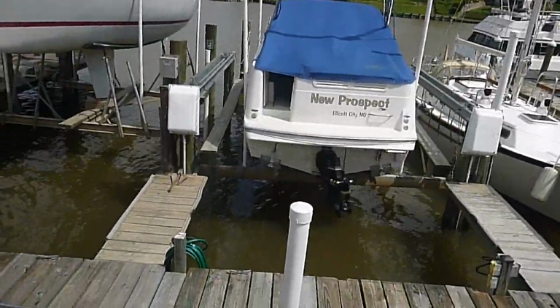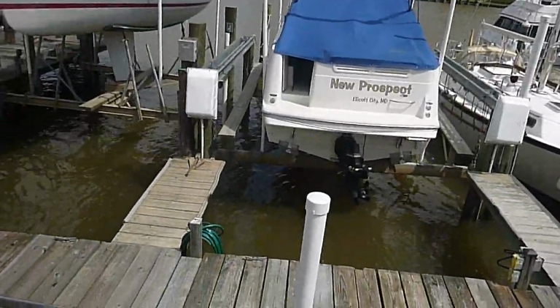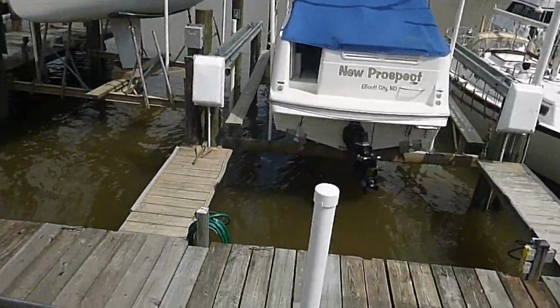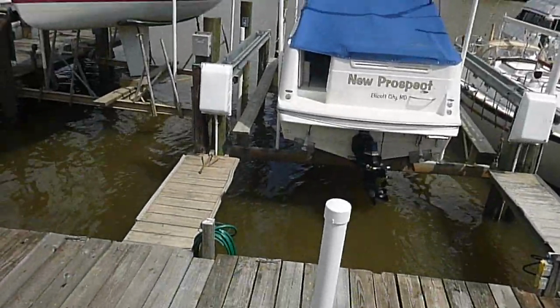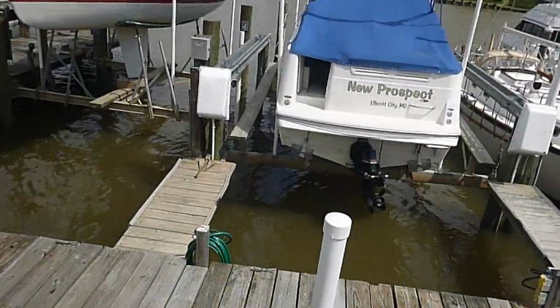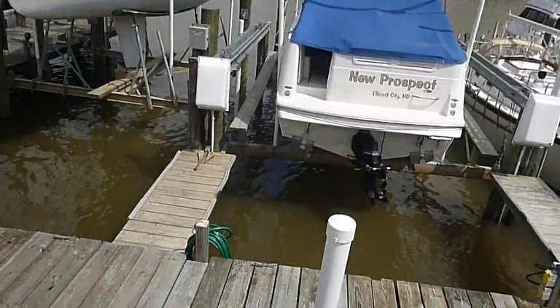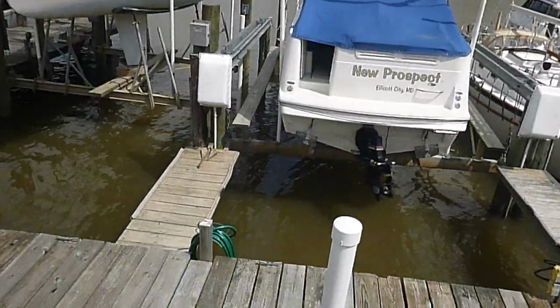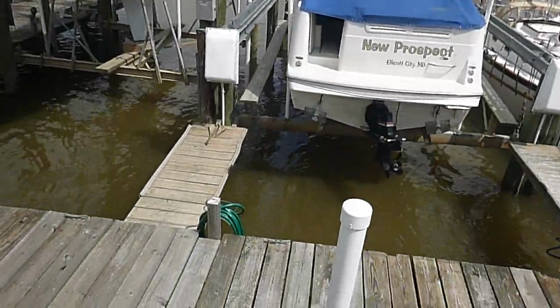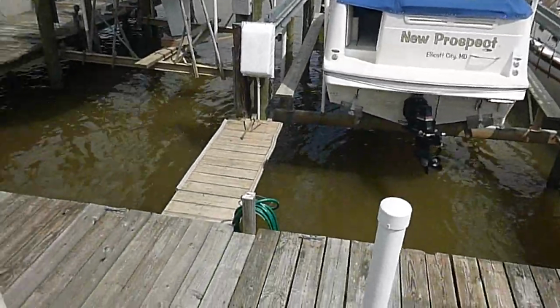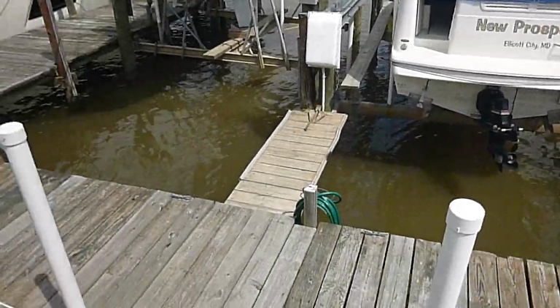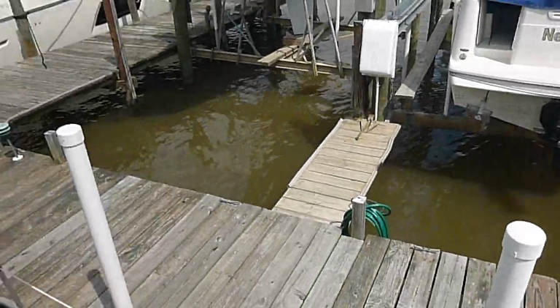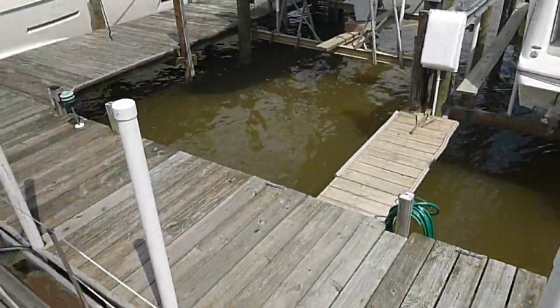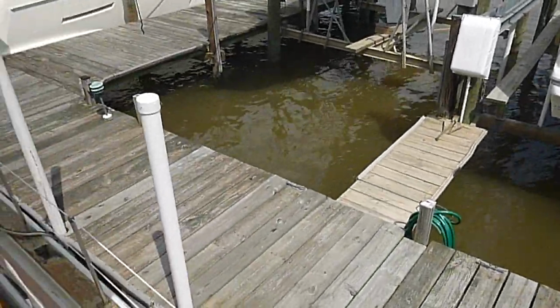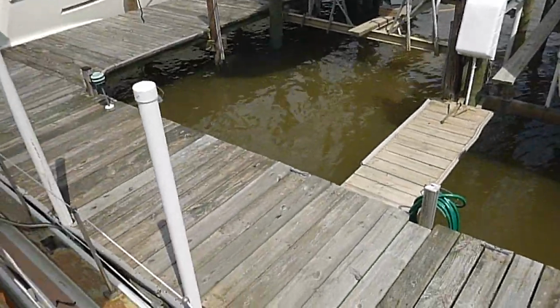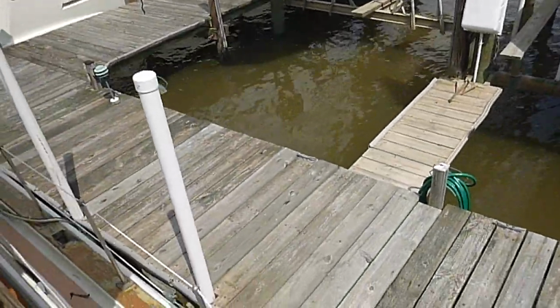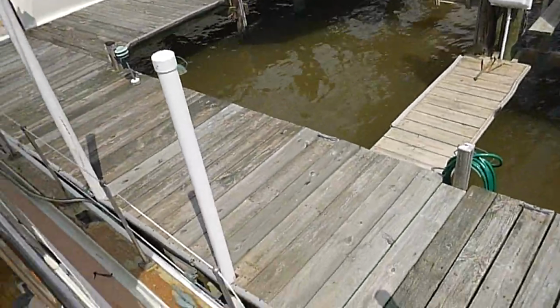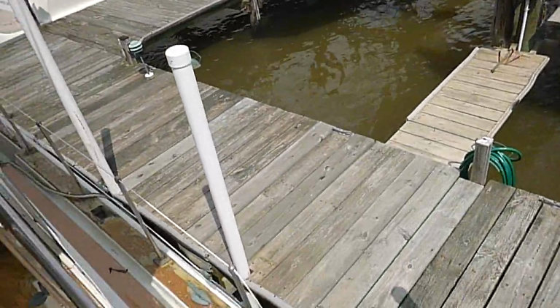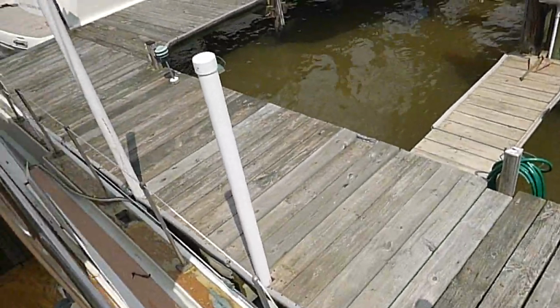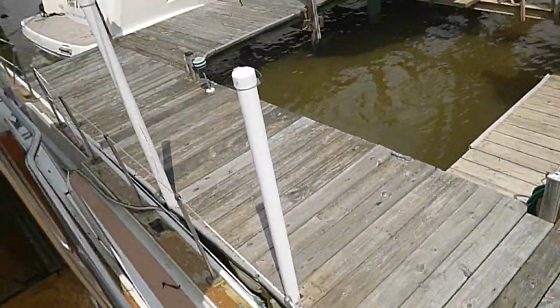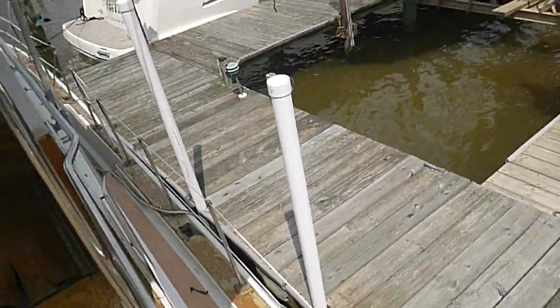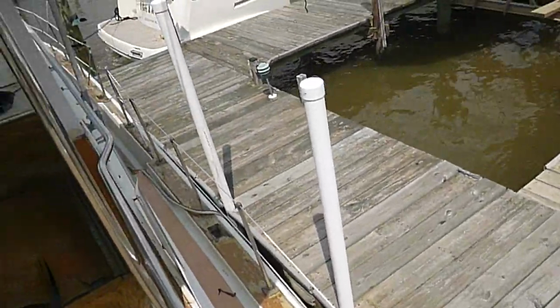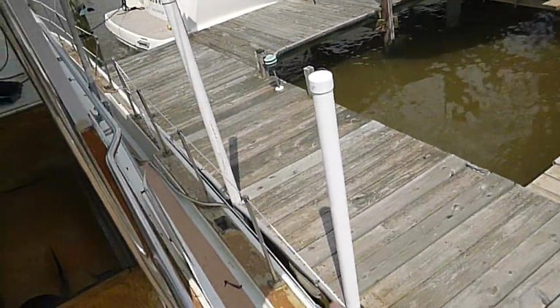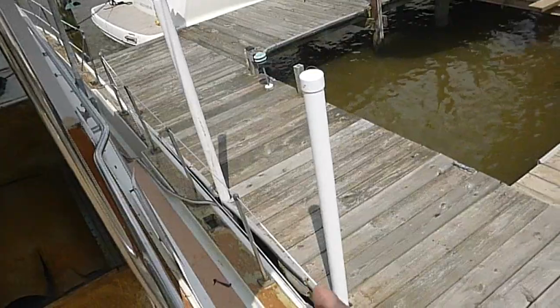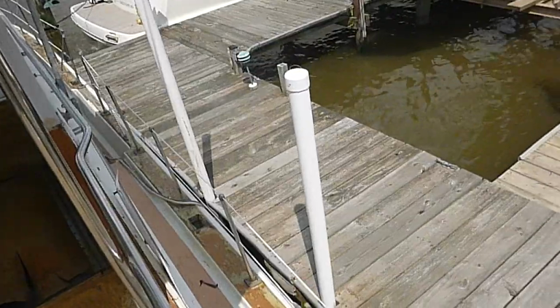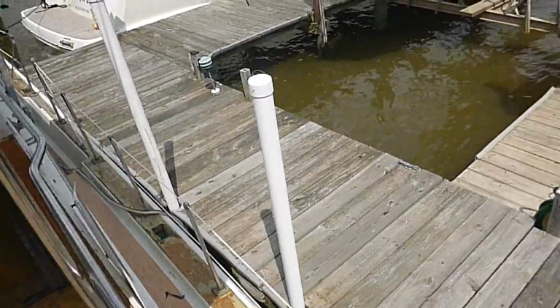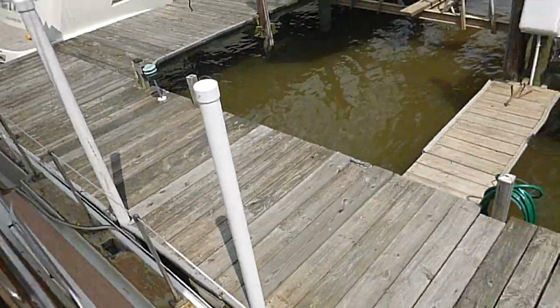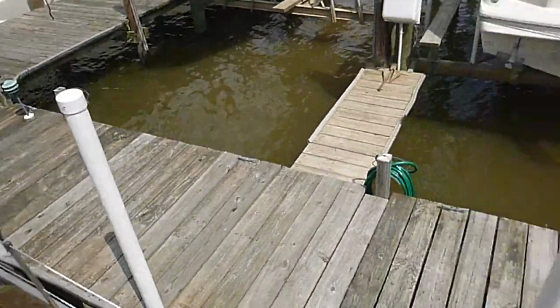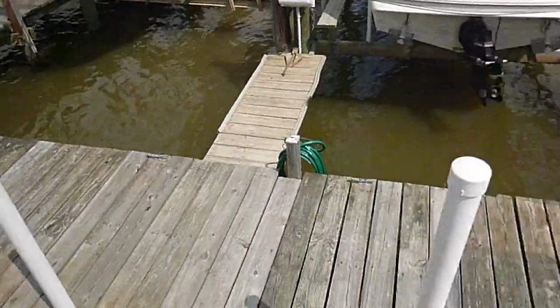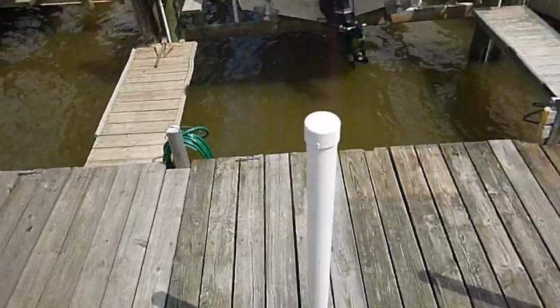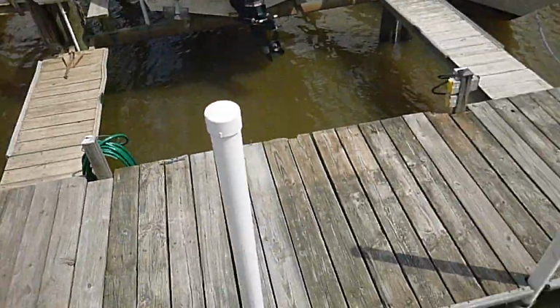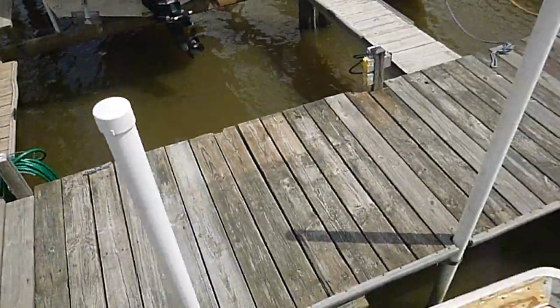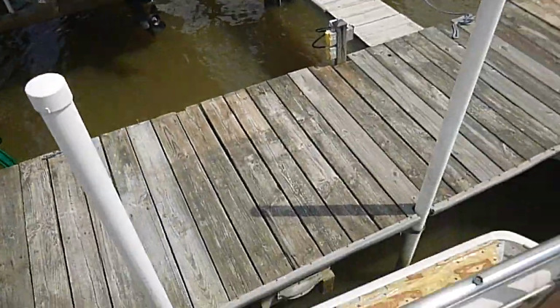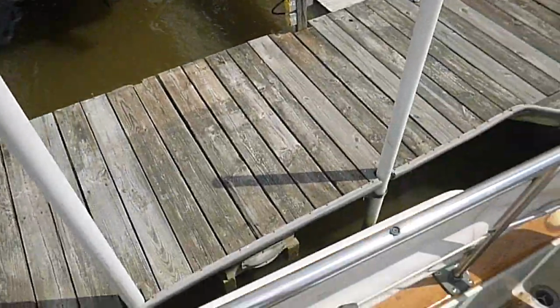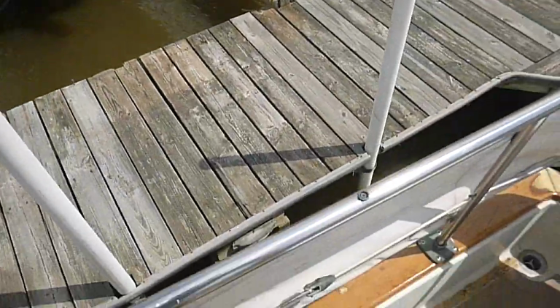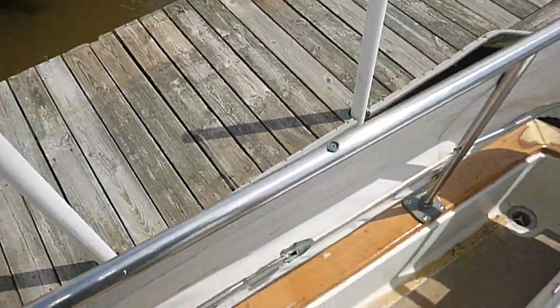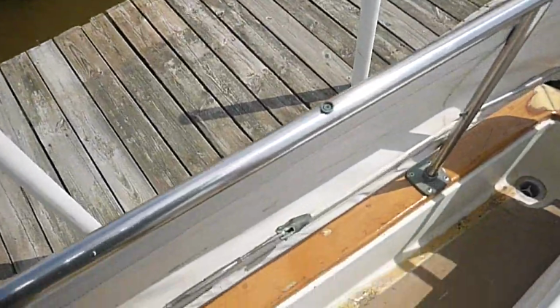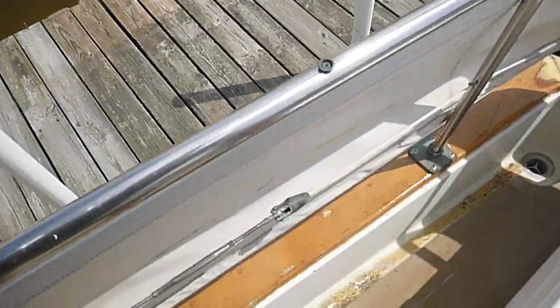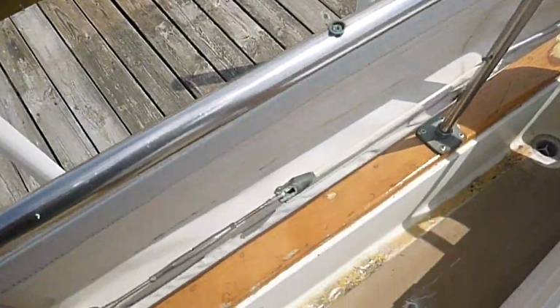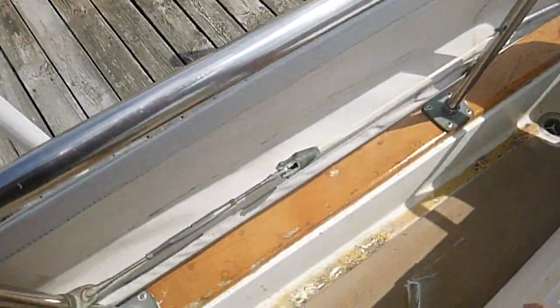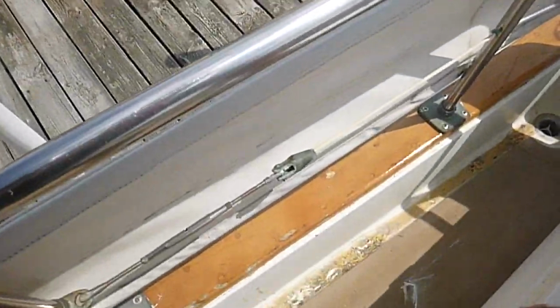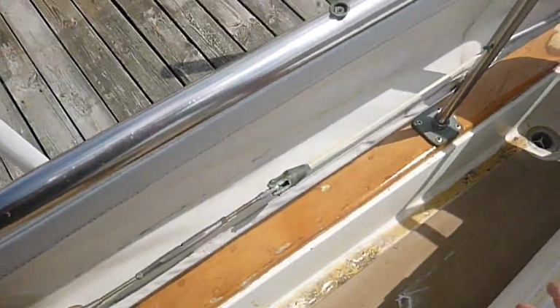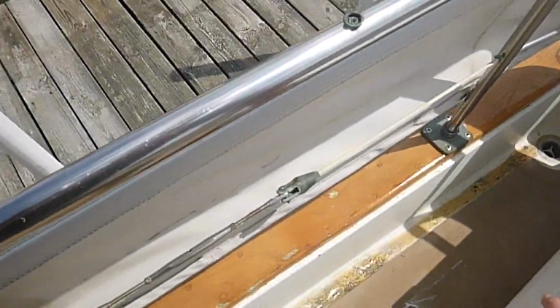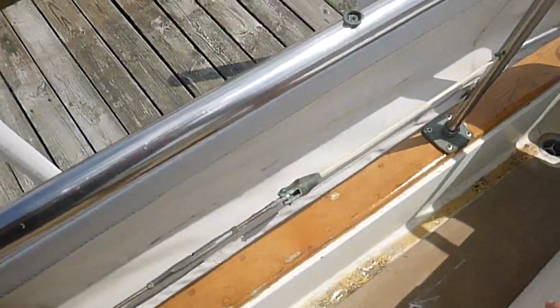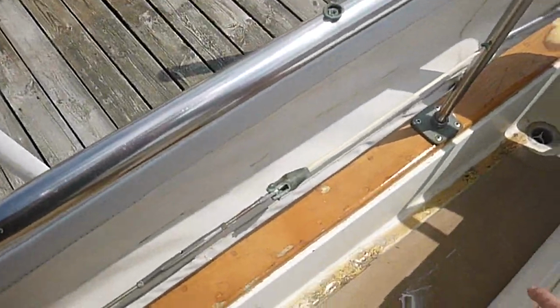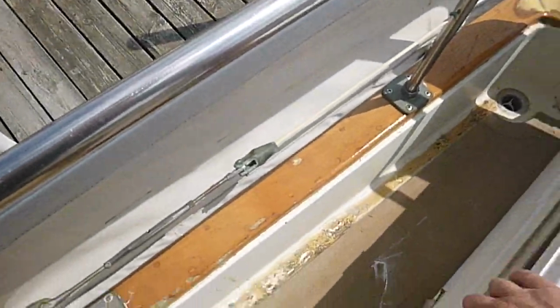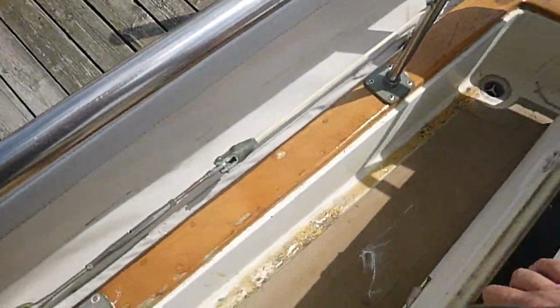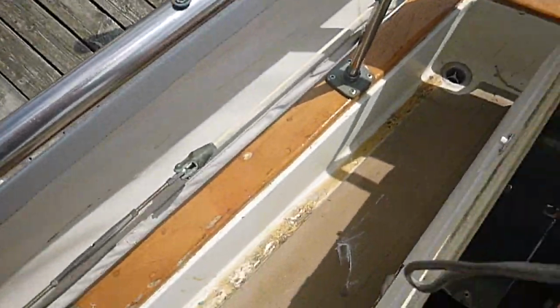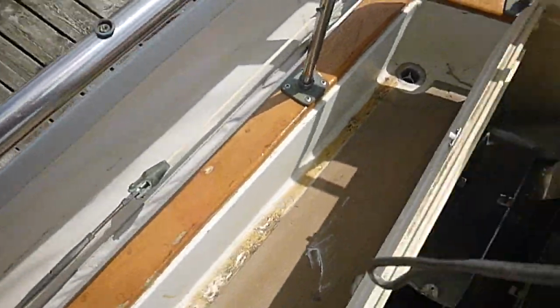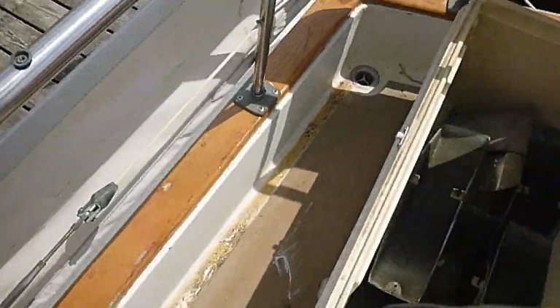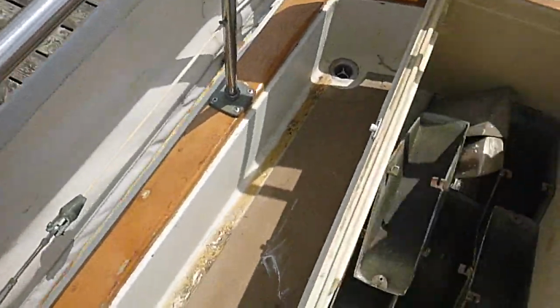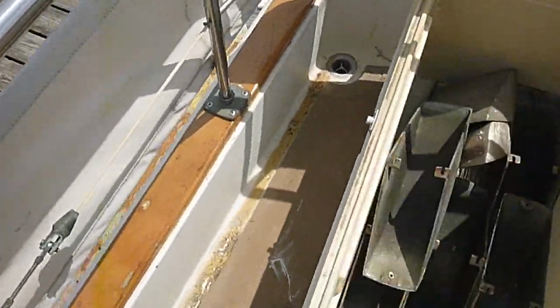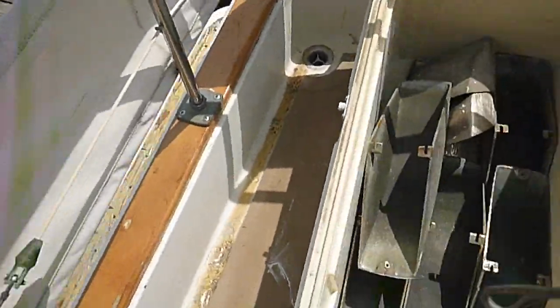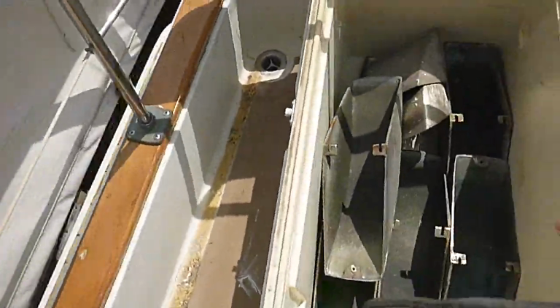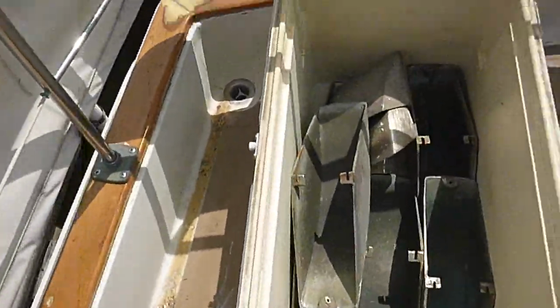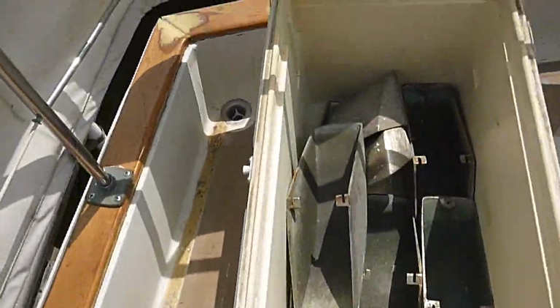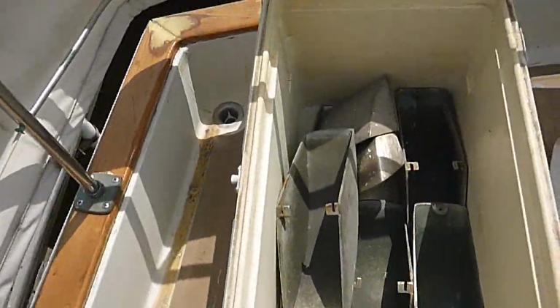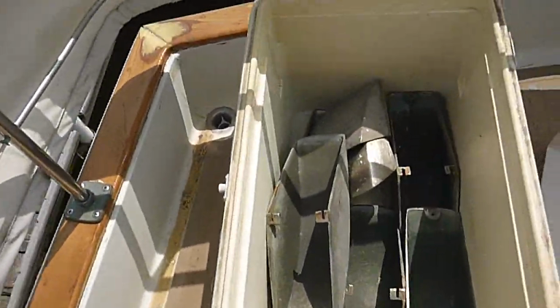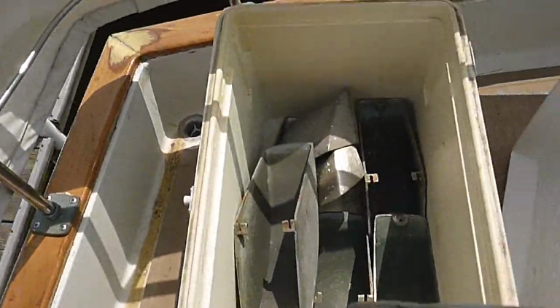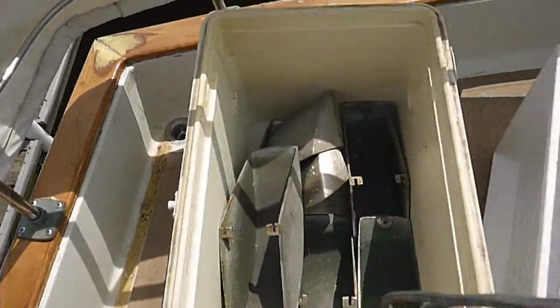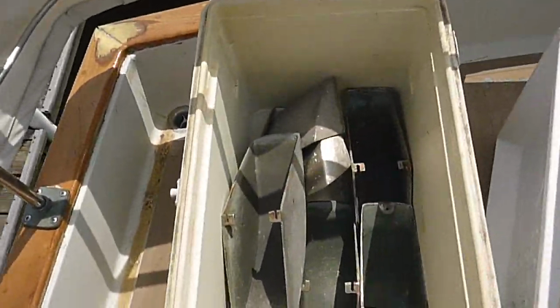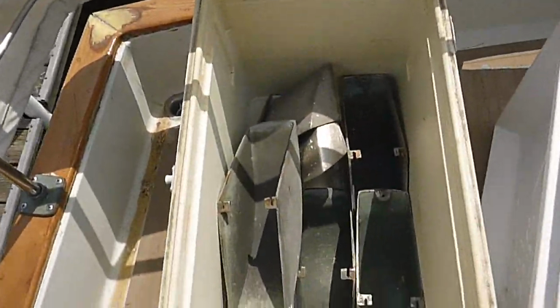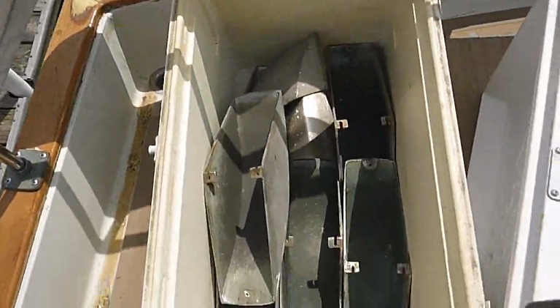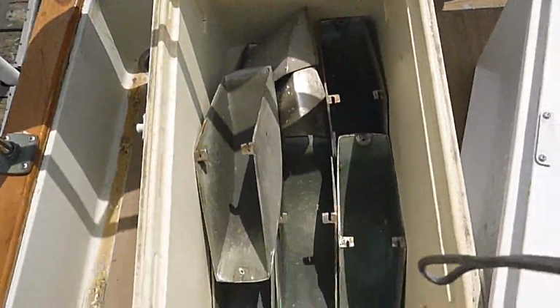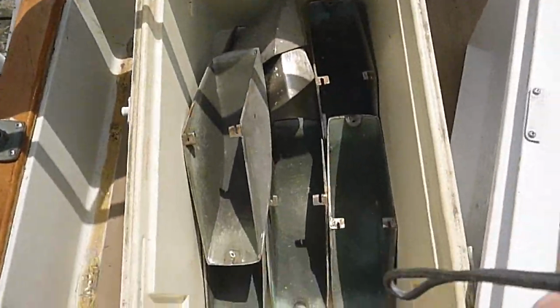The chrome vents need to be redone — you can see they're off of it — but we do have them. All the vents are here.